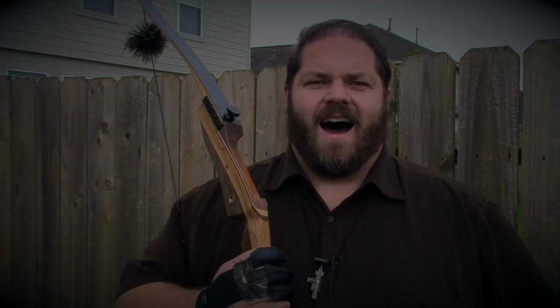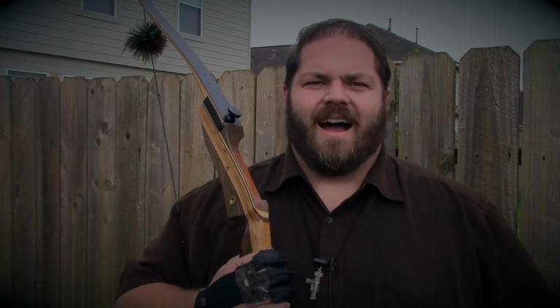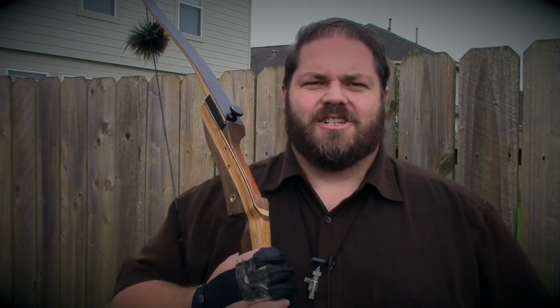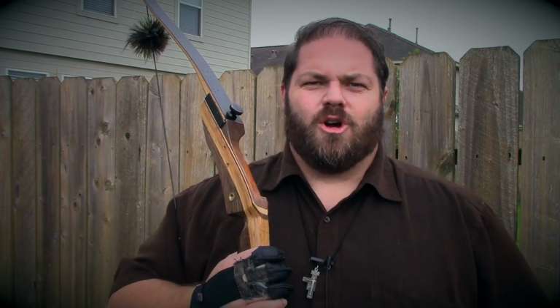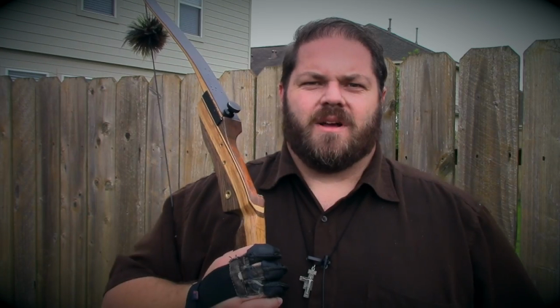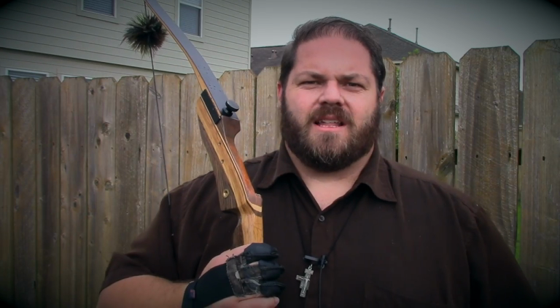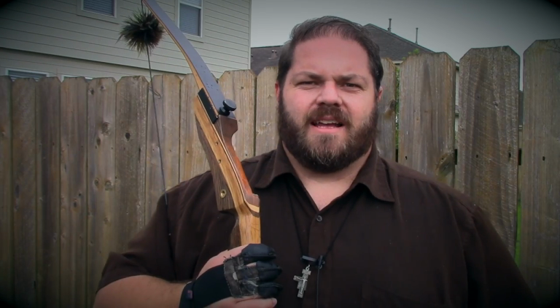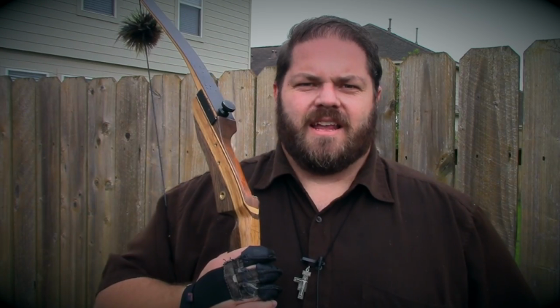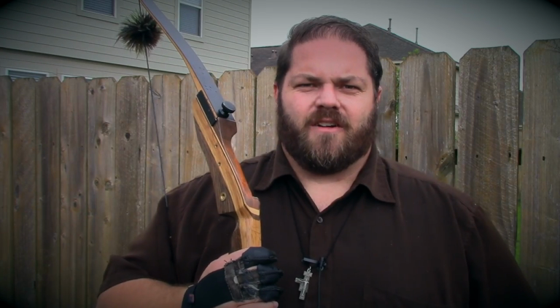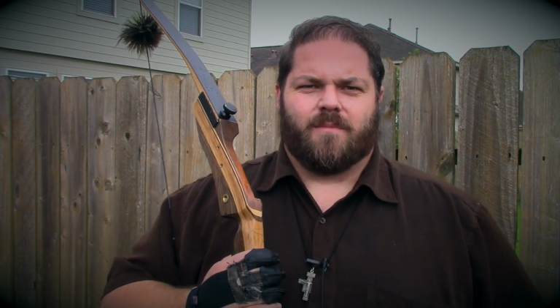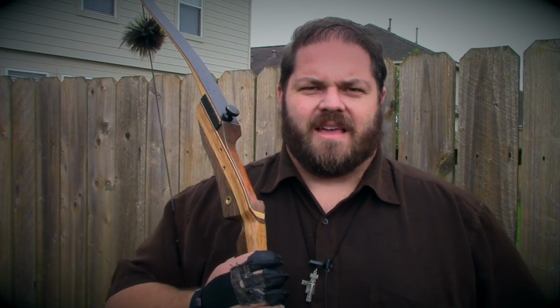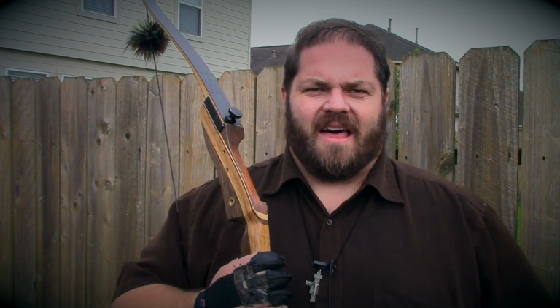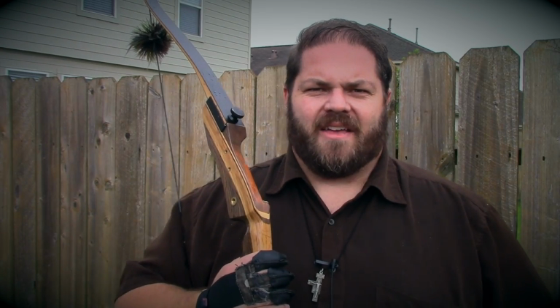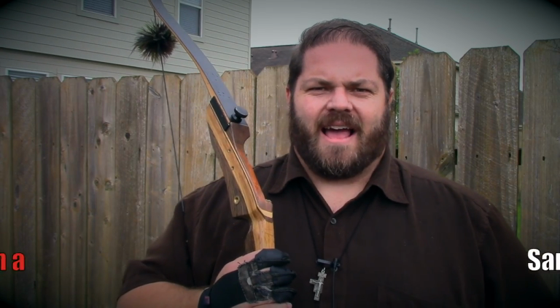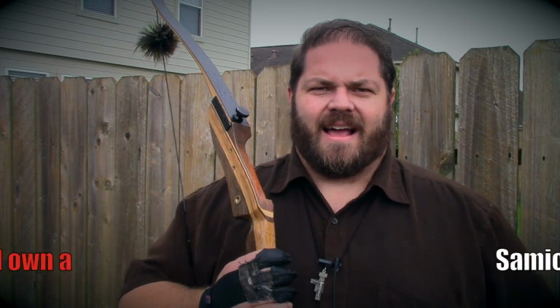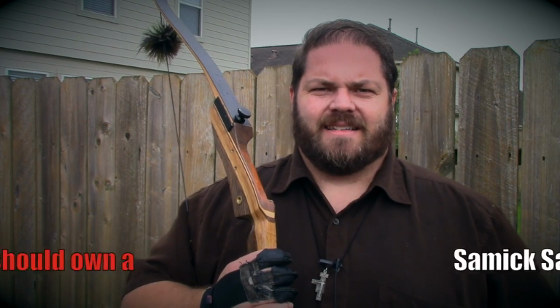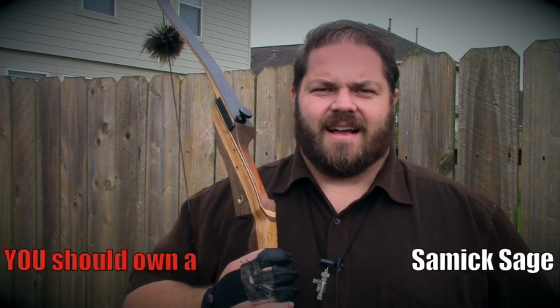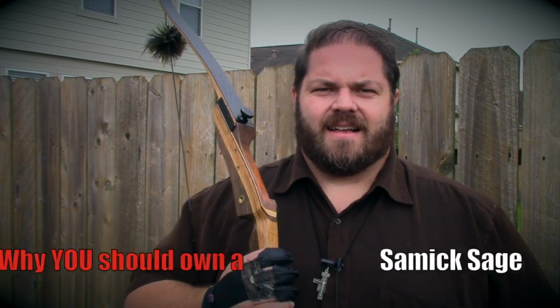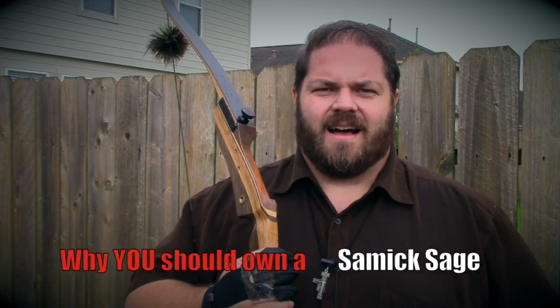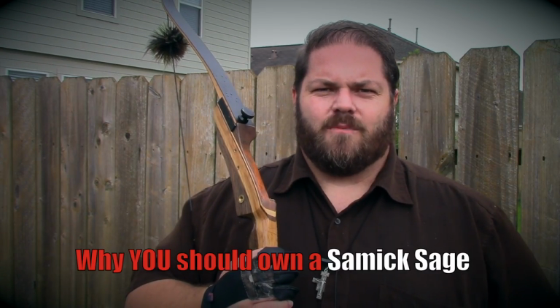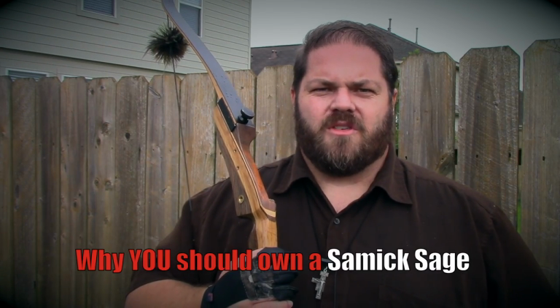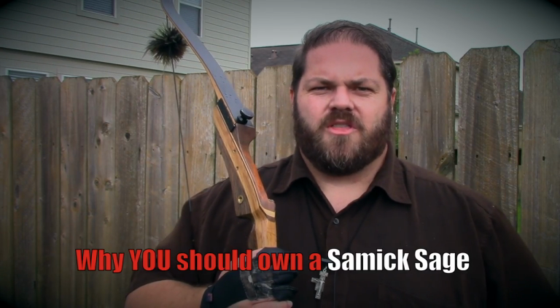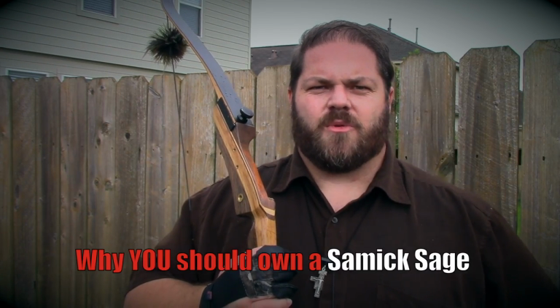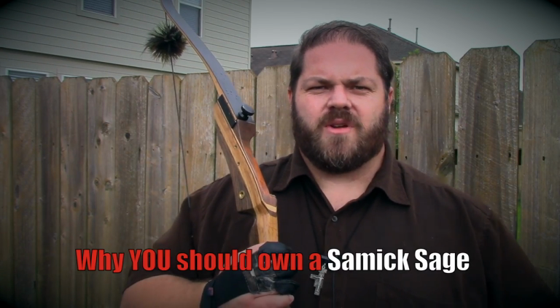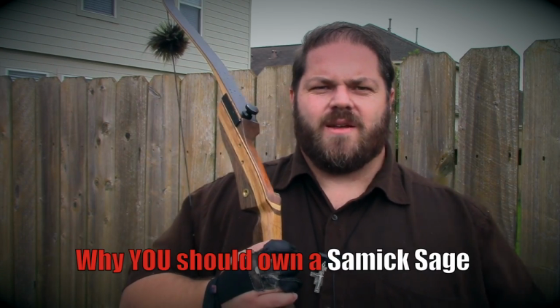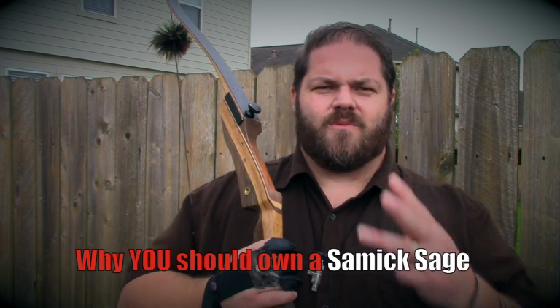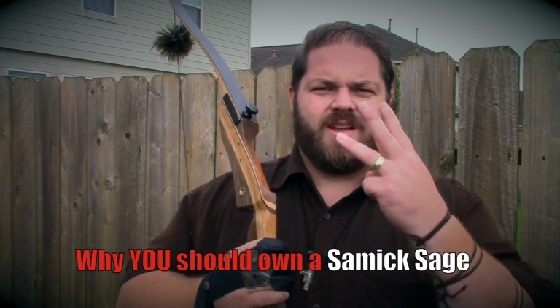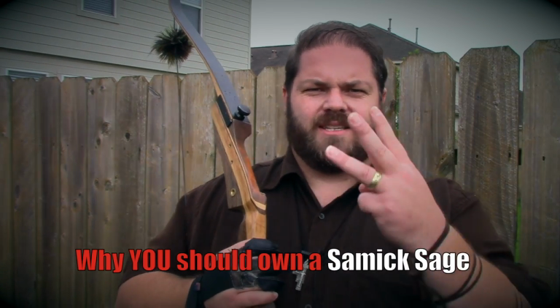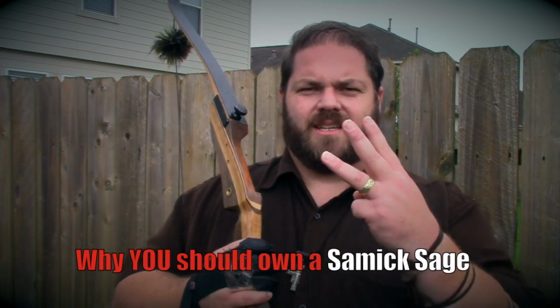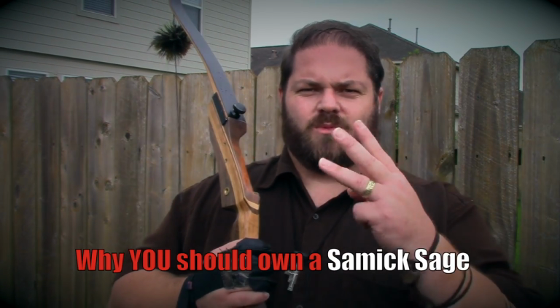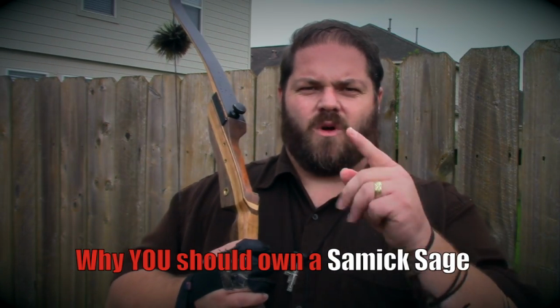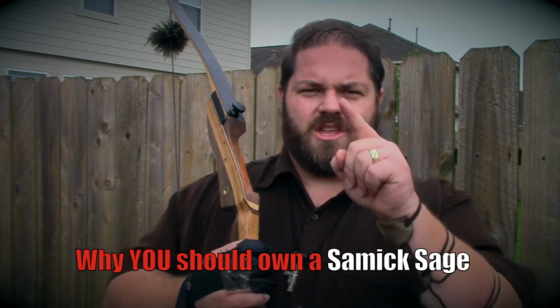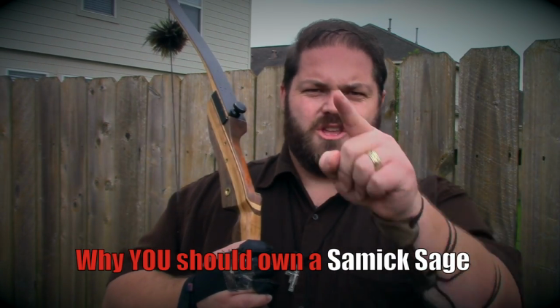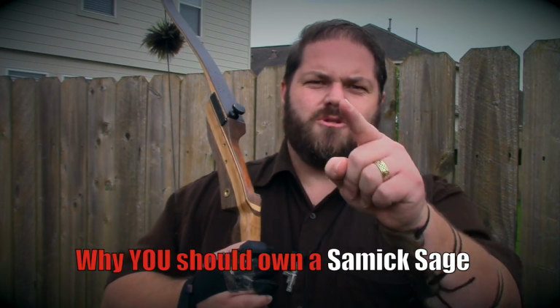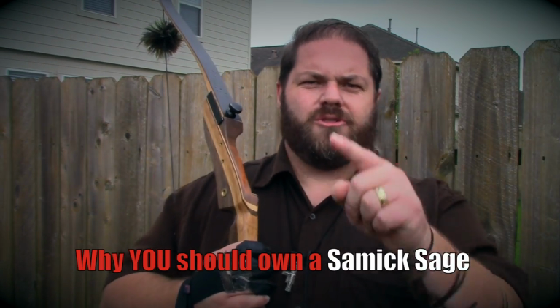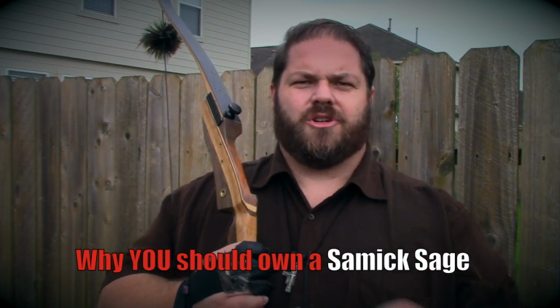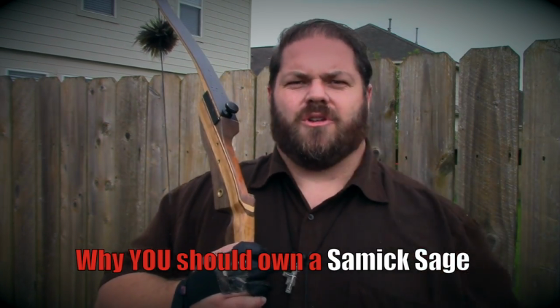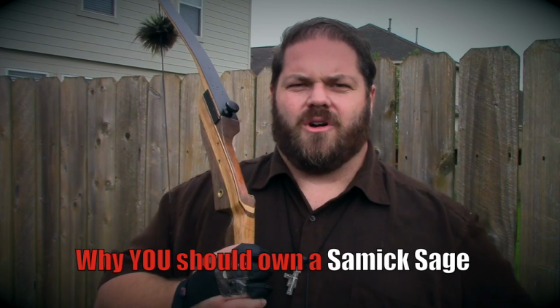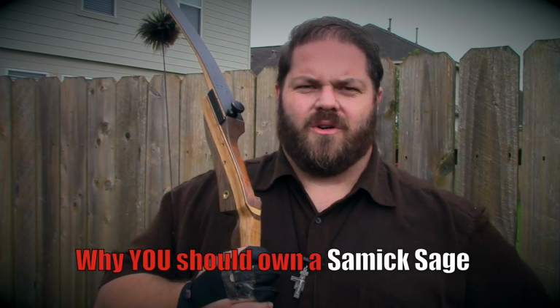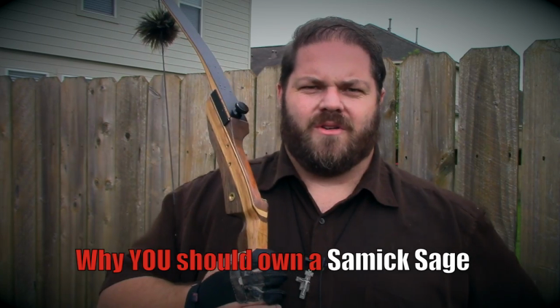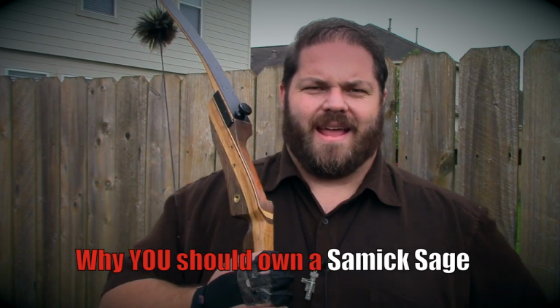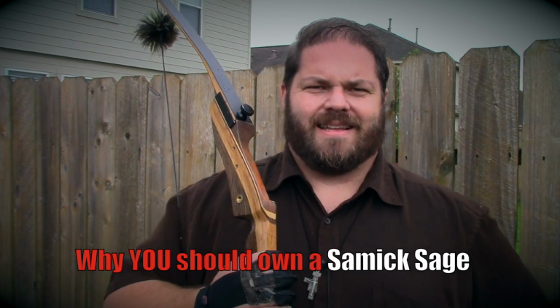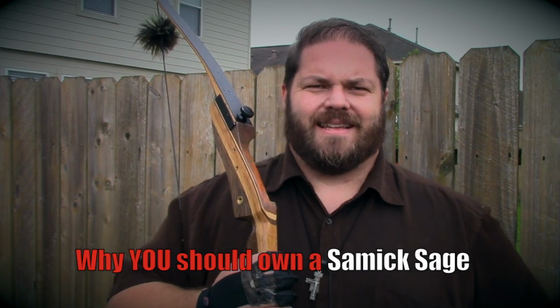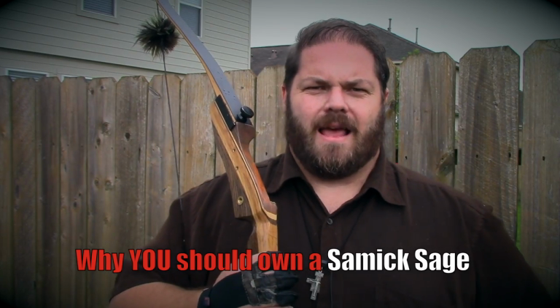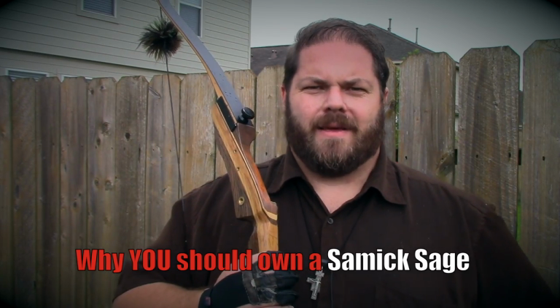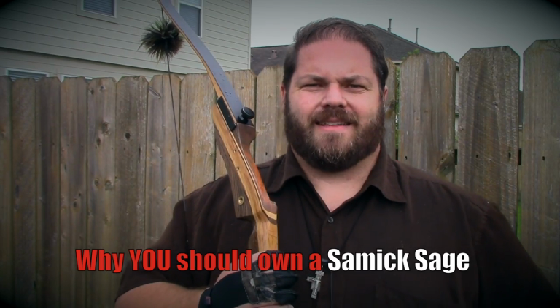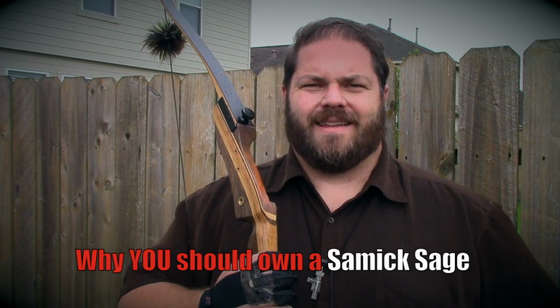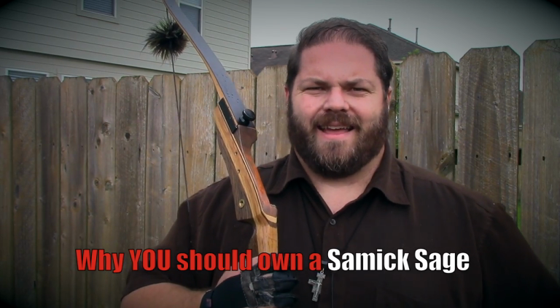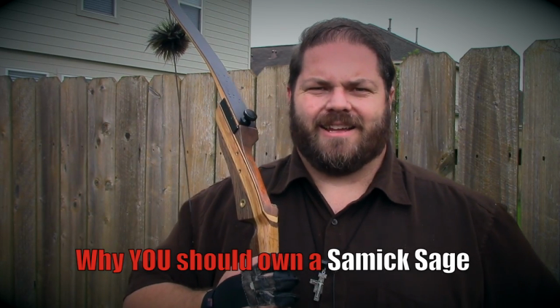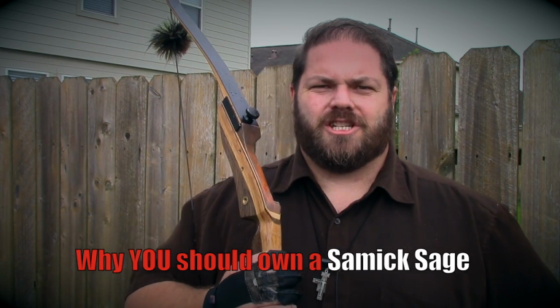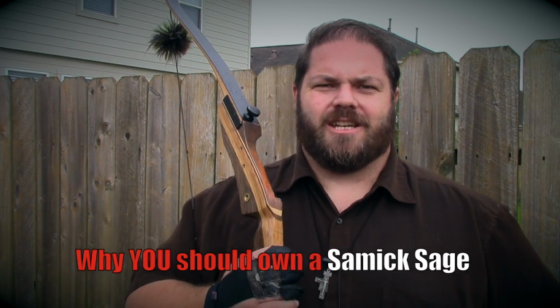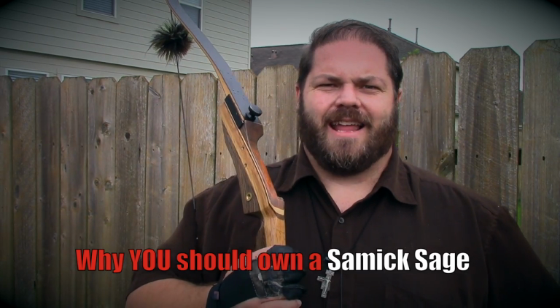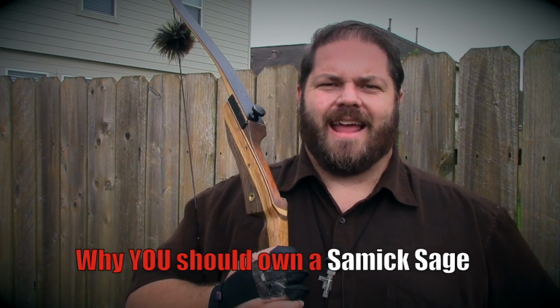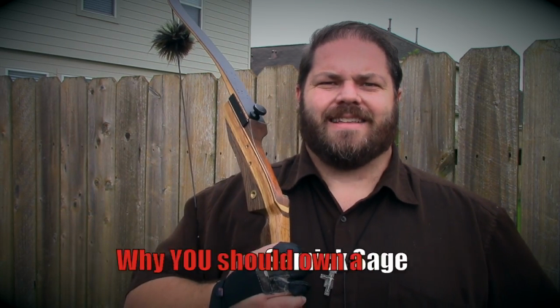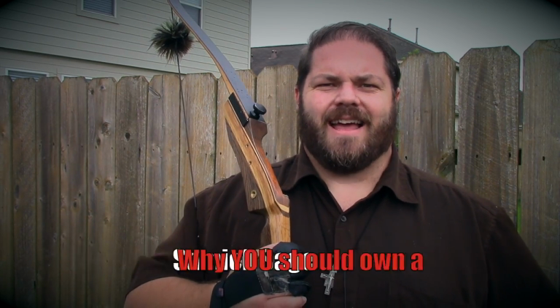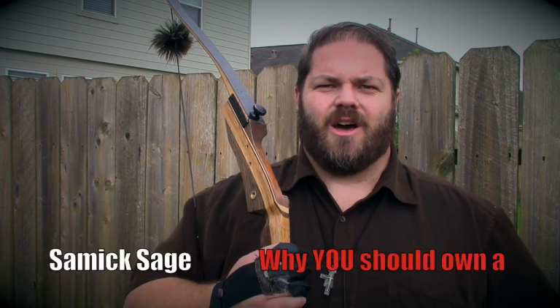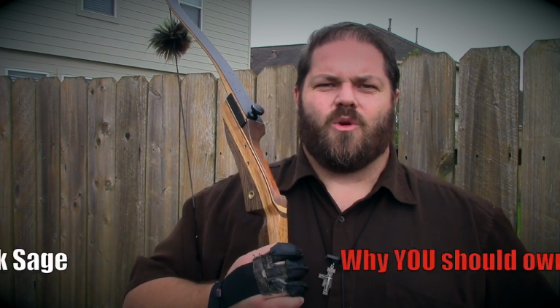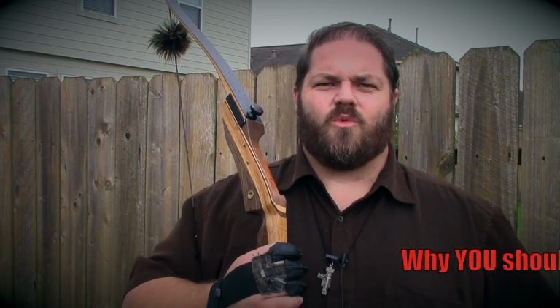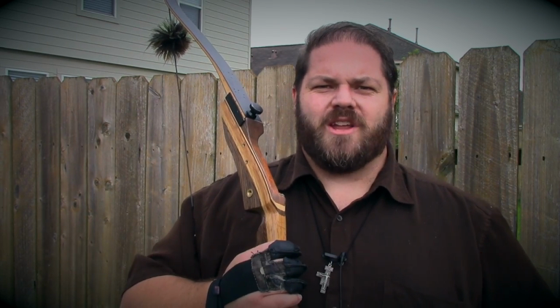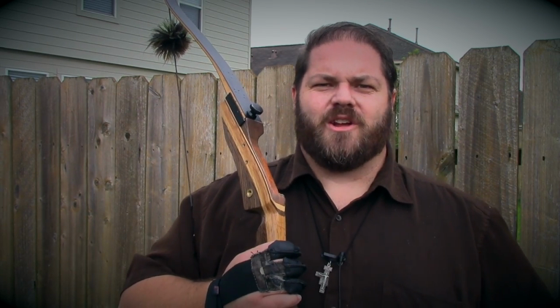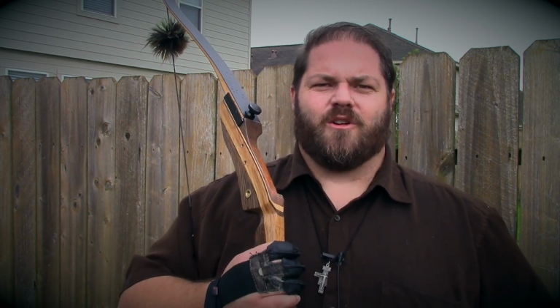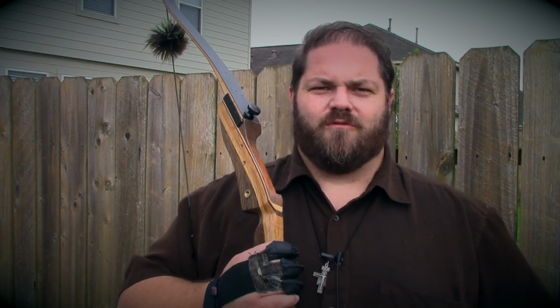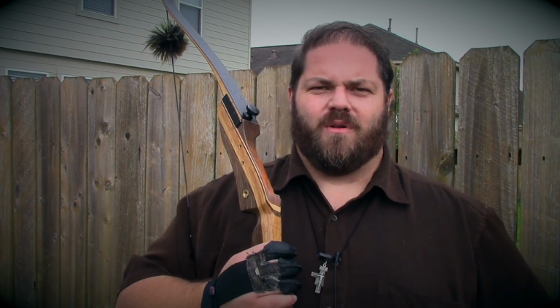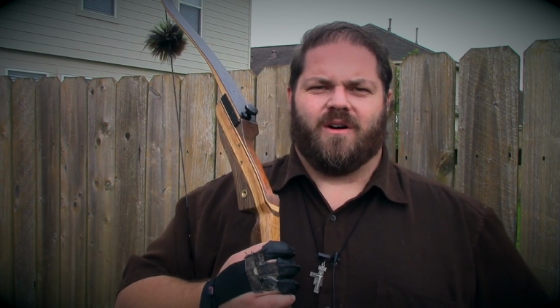Hi, Joe McClain here from CatholicHack.com with three reasons why you should own a Samick Sage Takedown Recurve Bow.